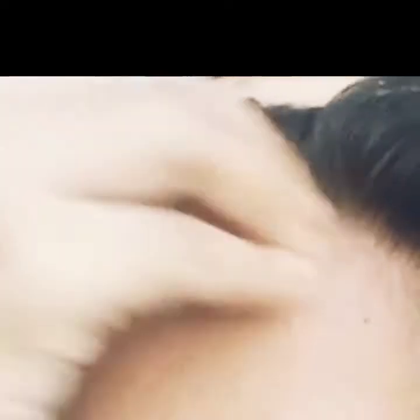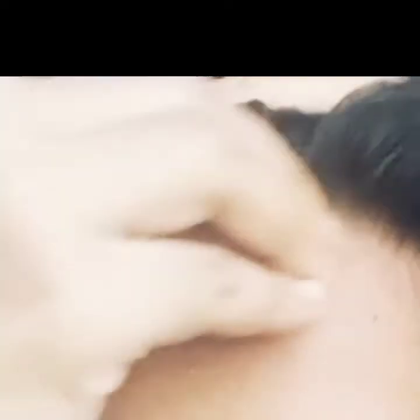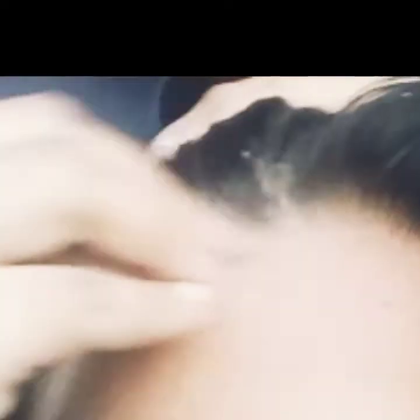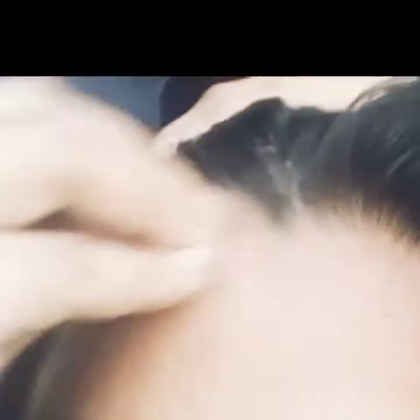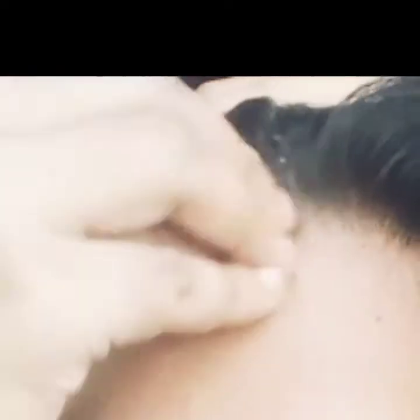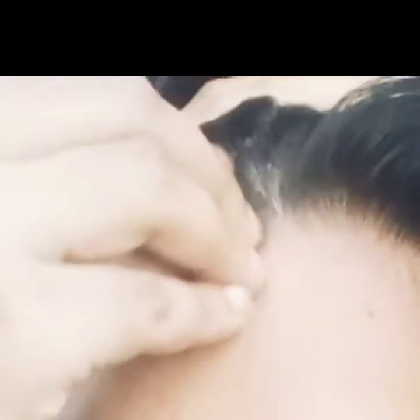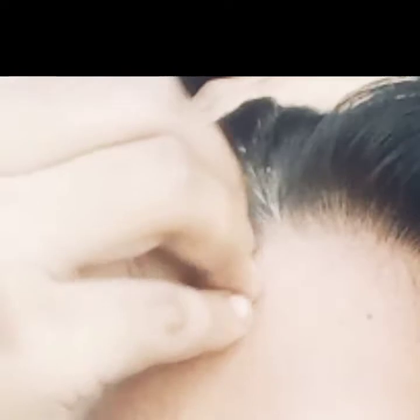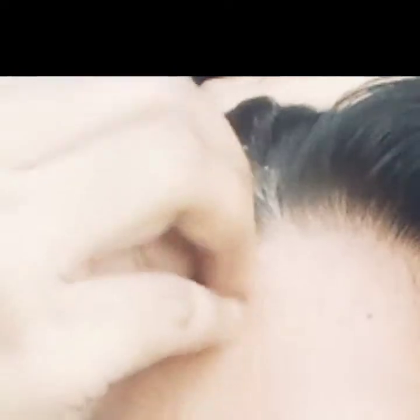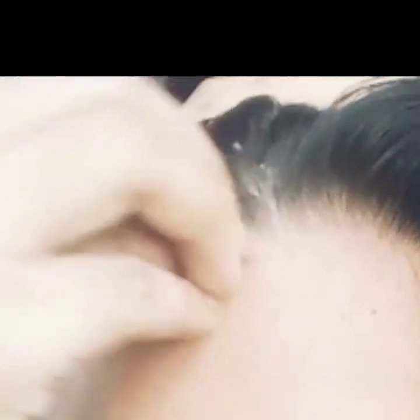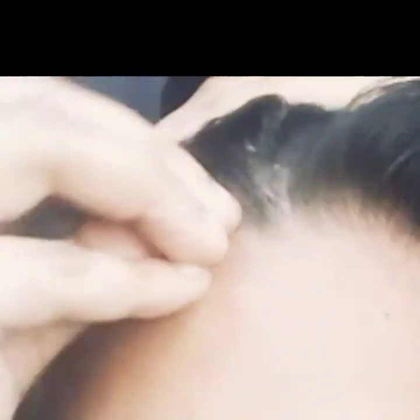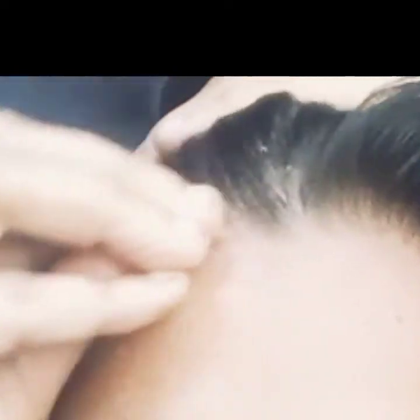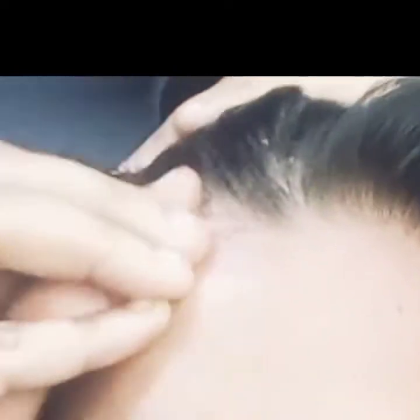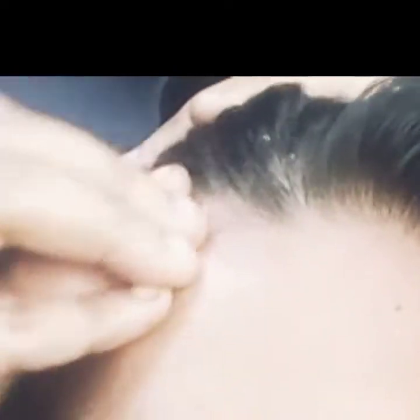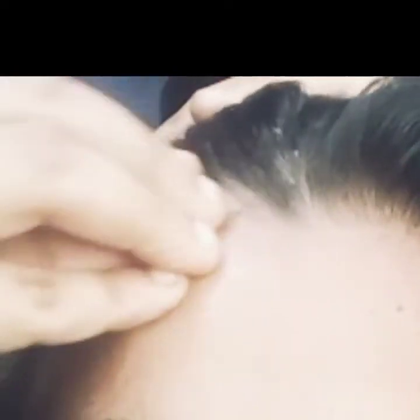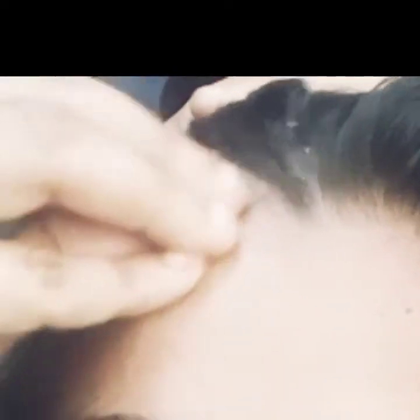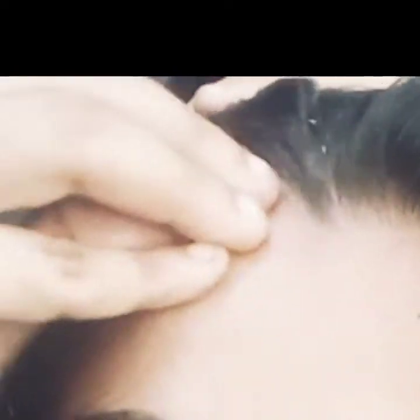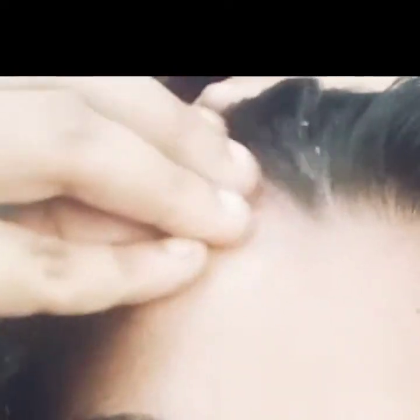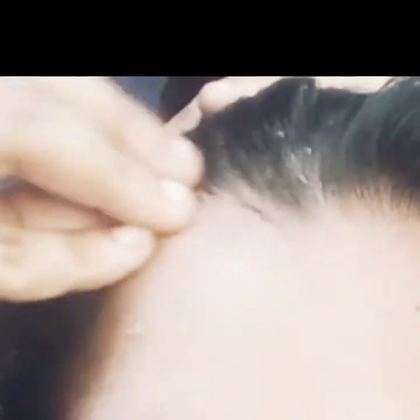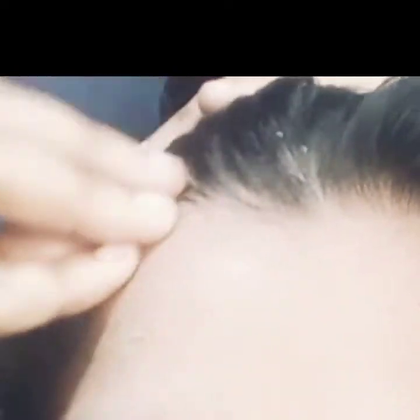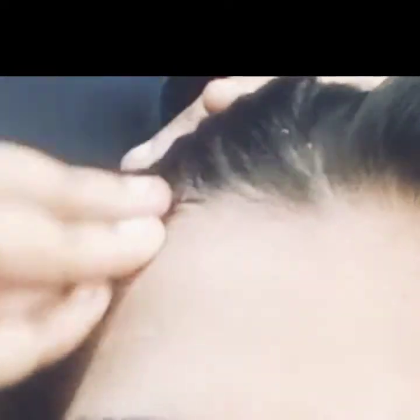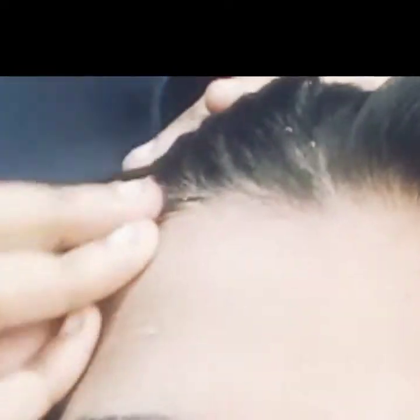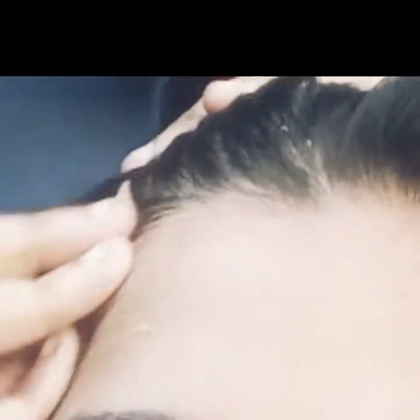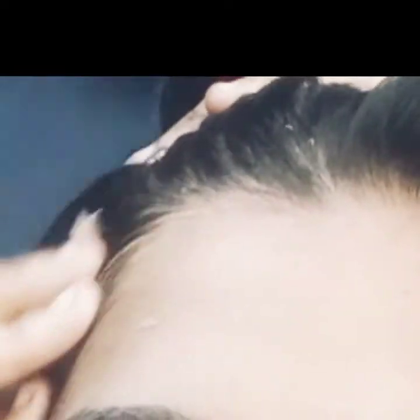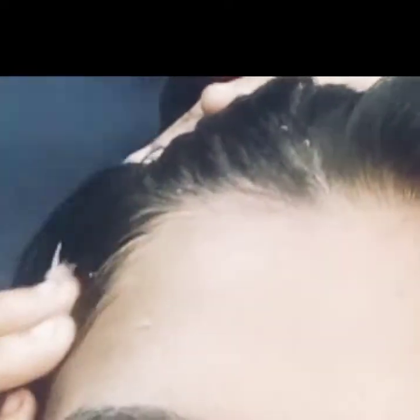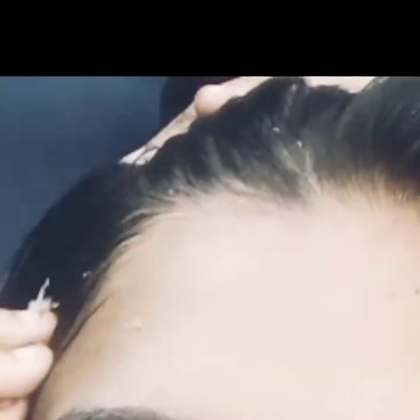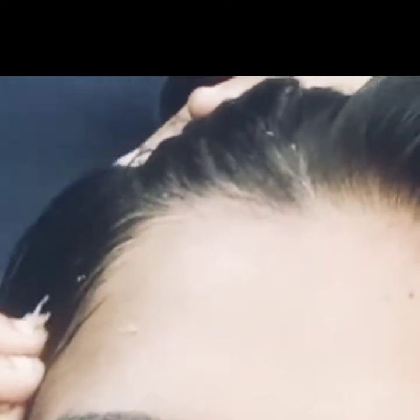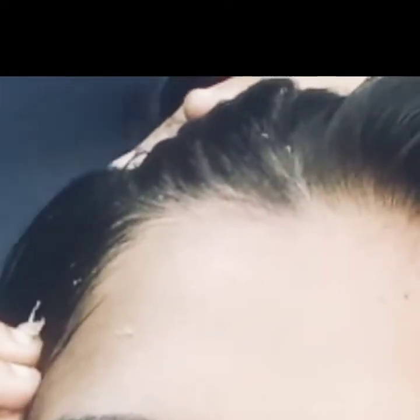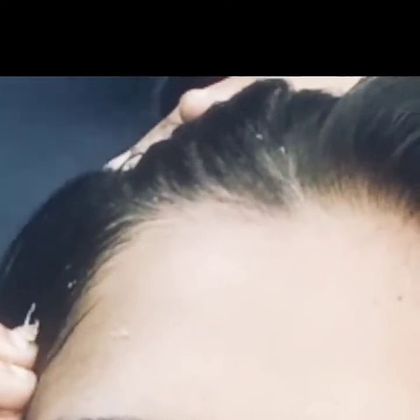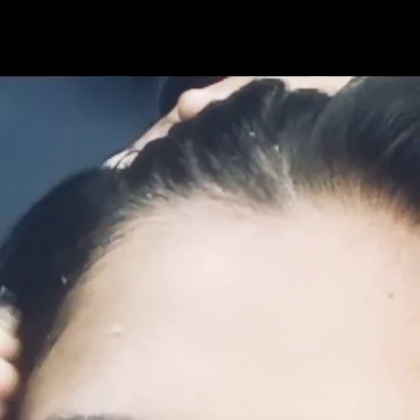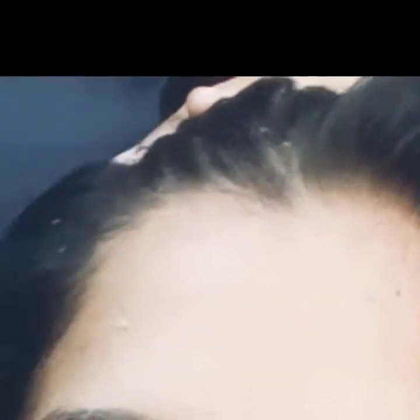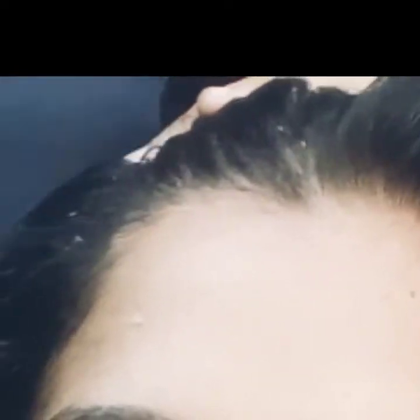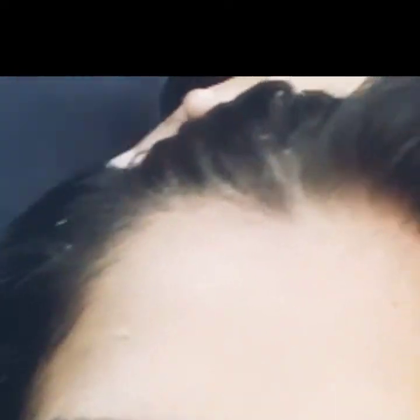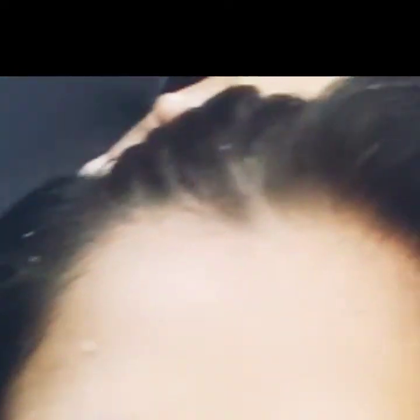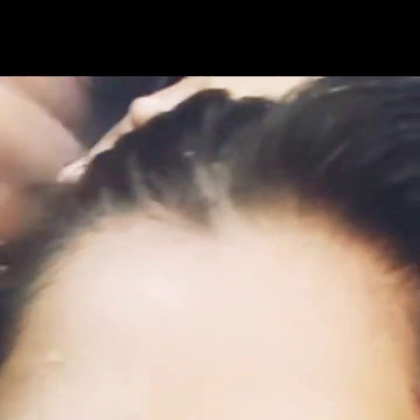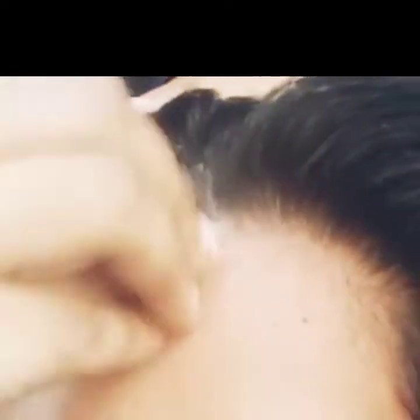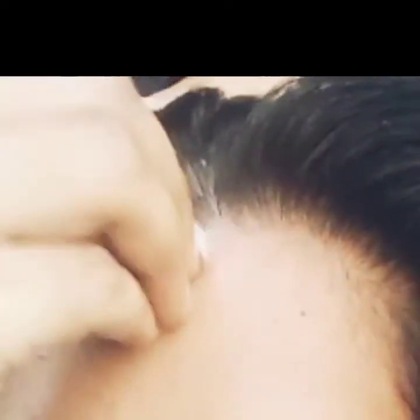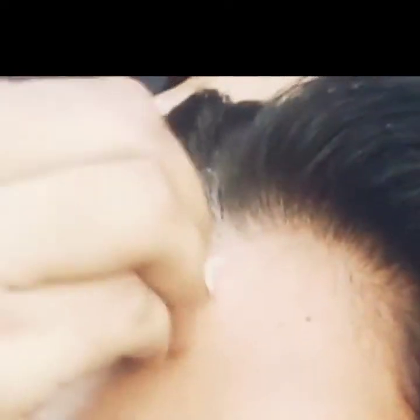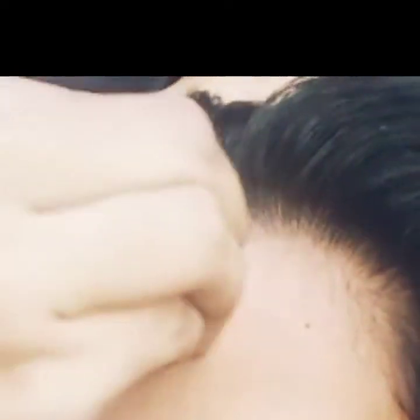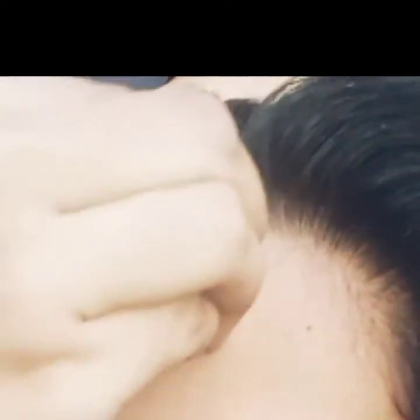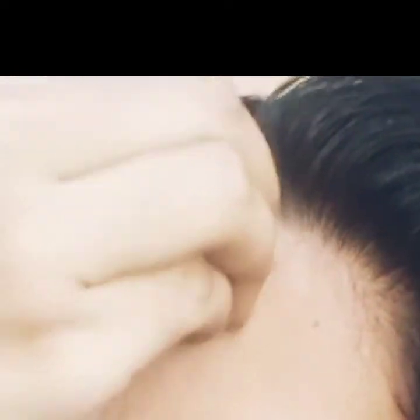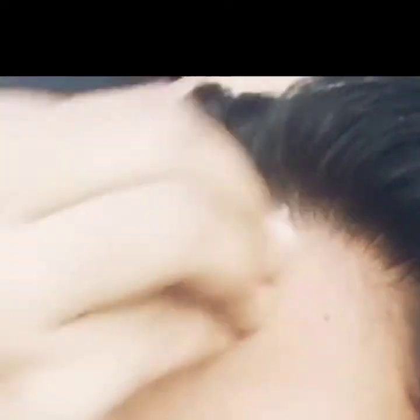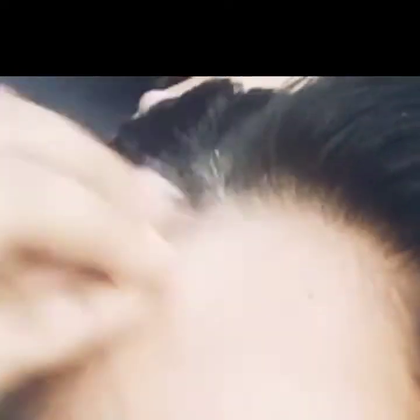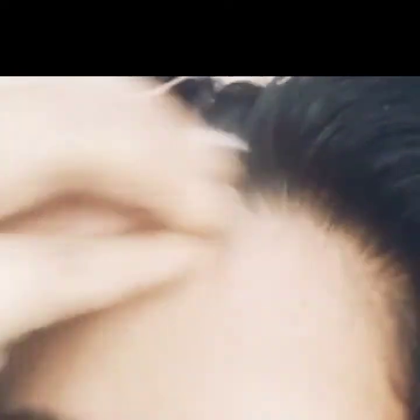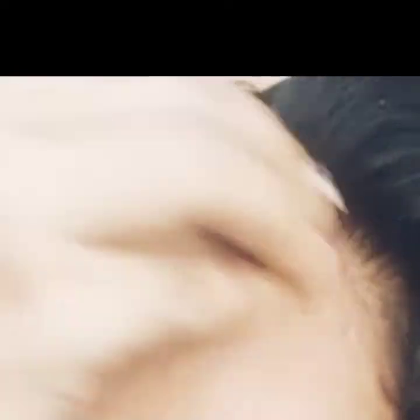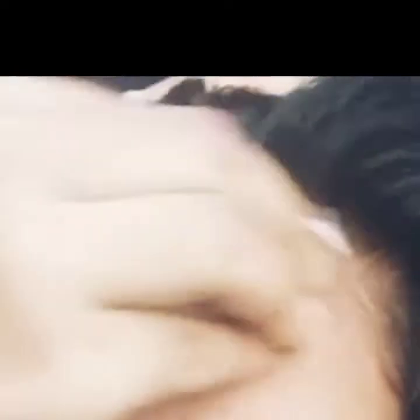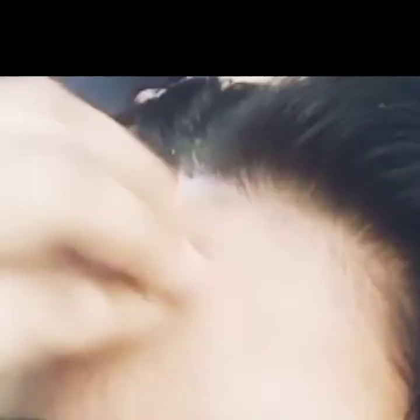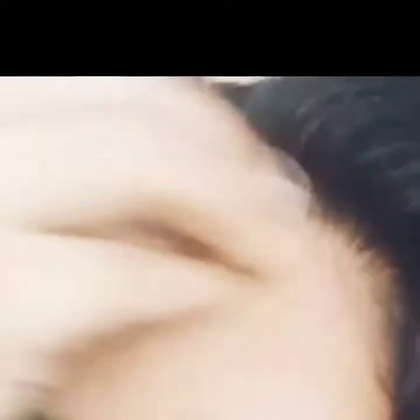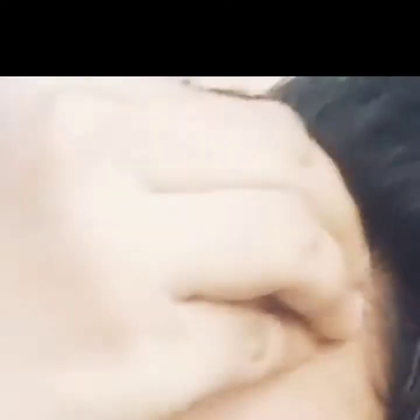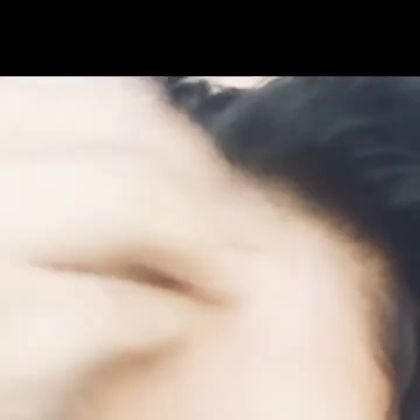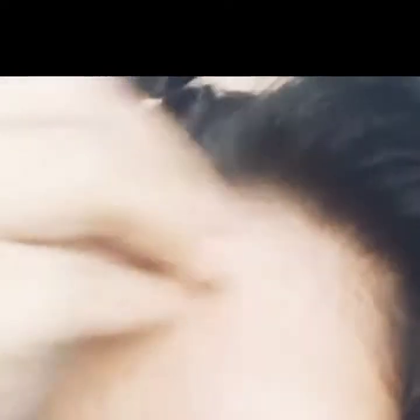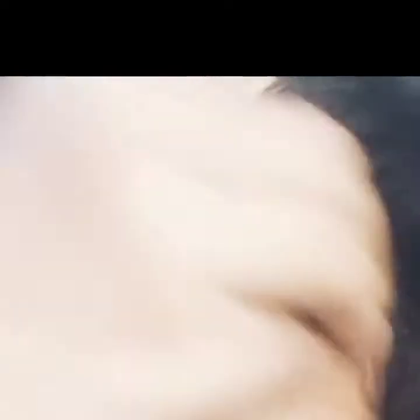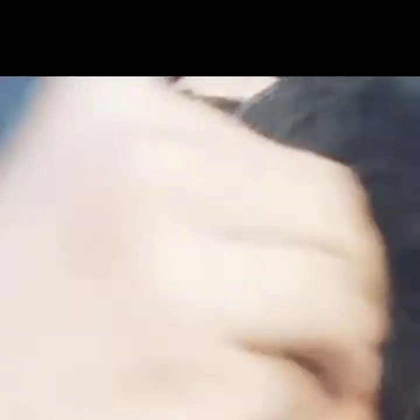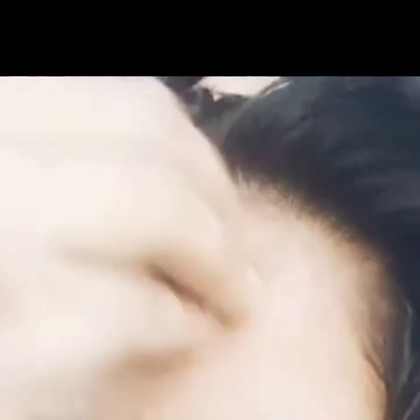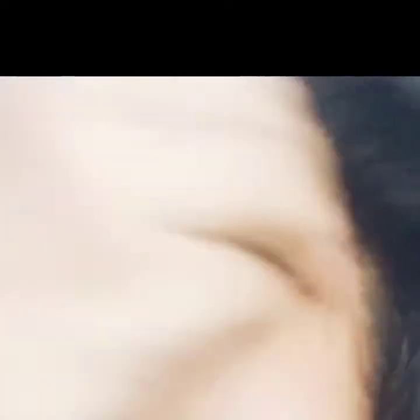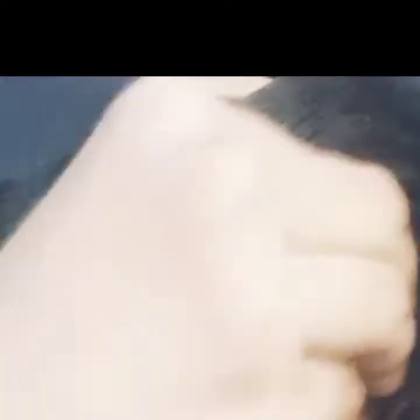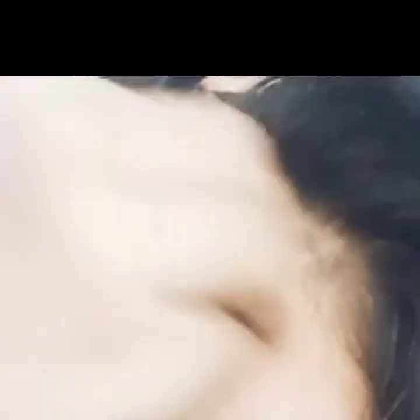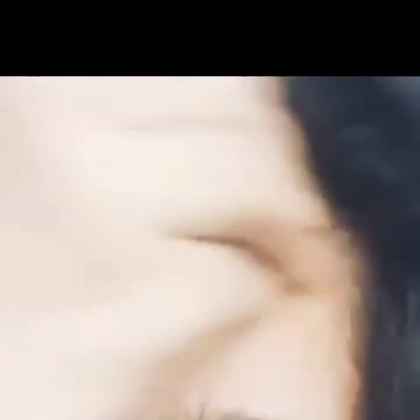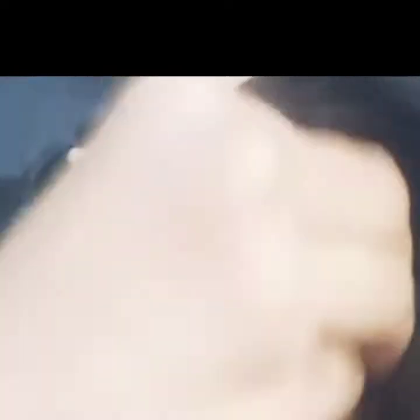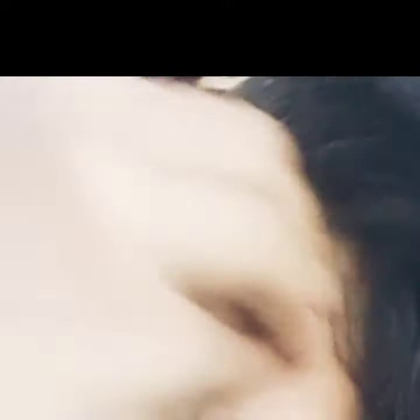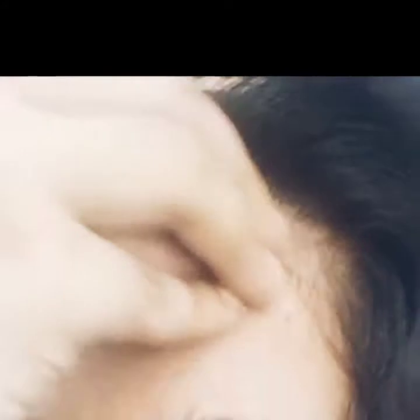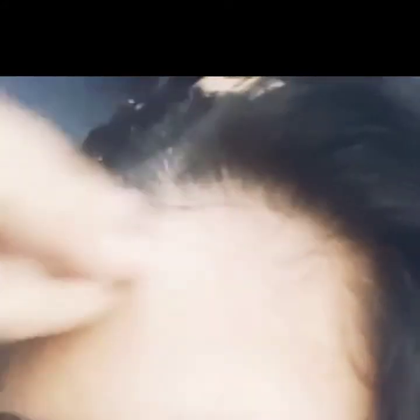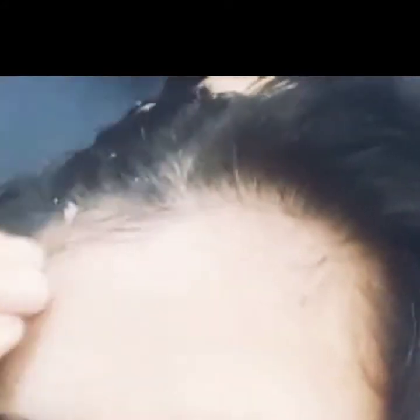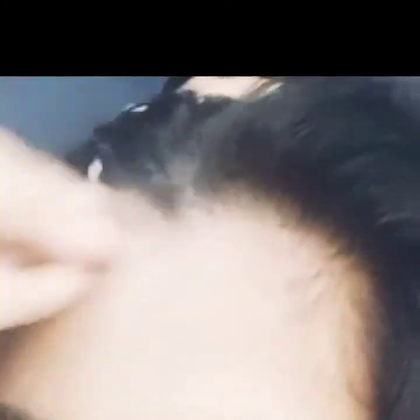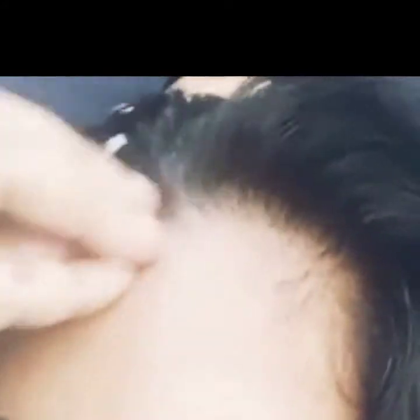We have to use the shallot juice as a hair mask for 2 weeks to promote hair growth.